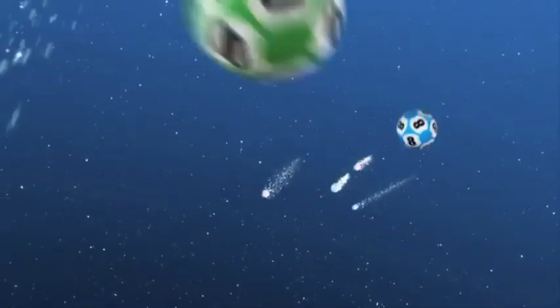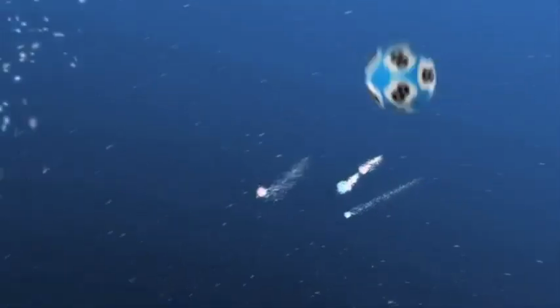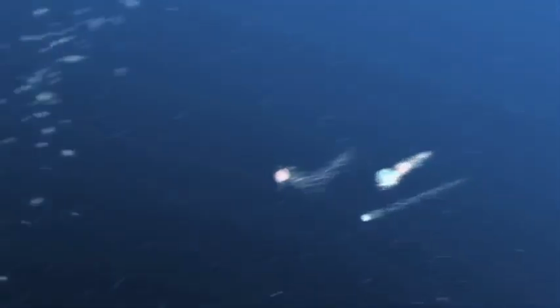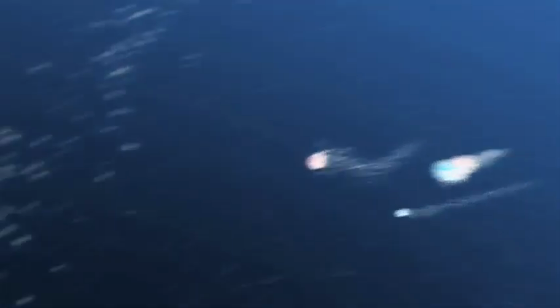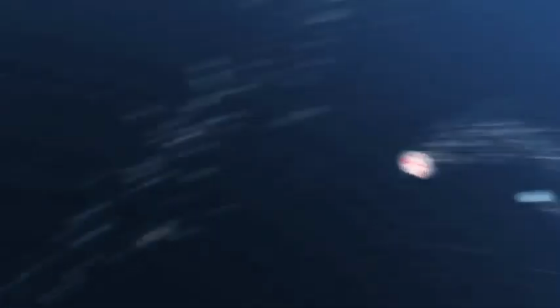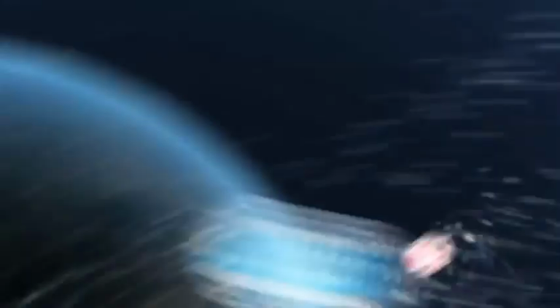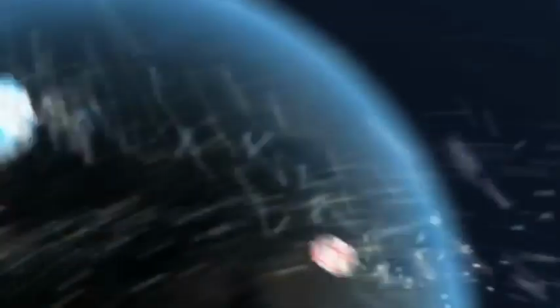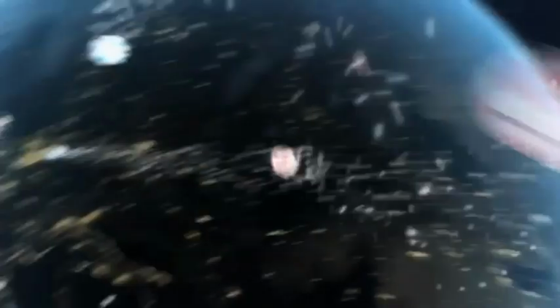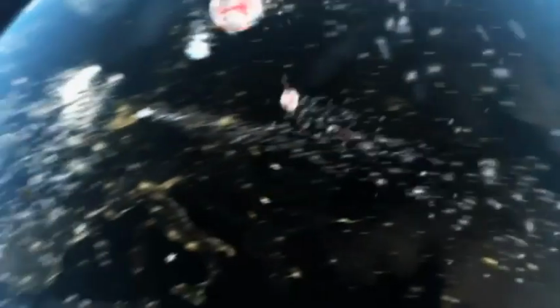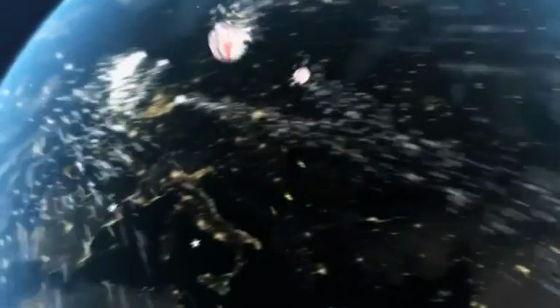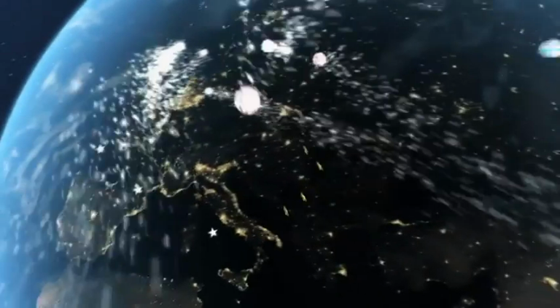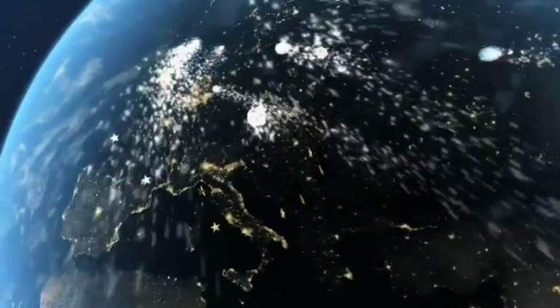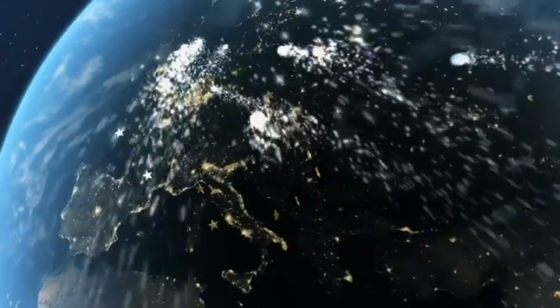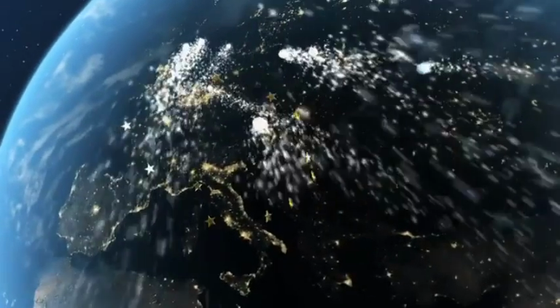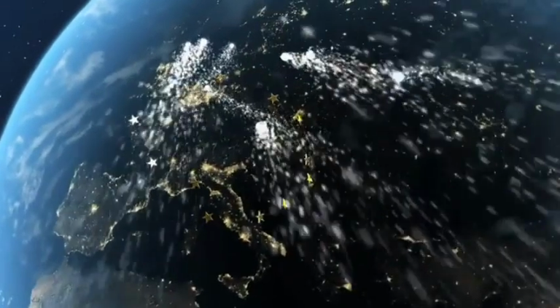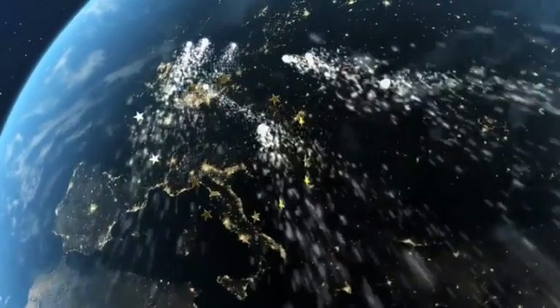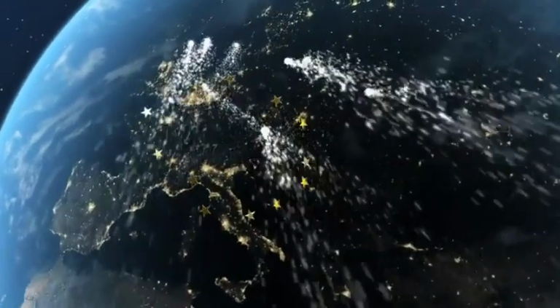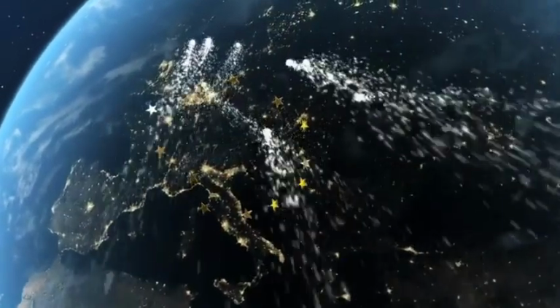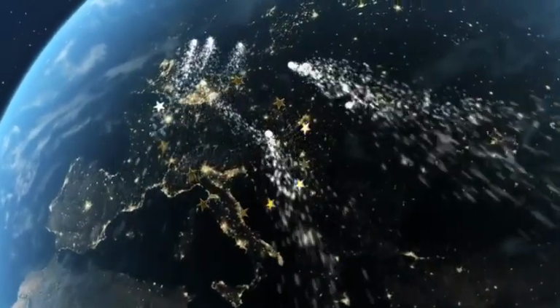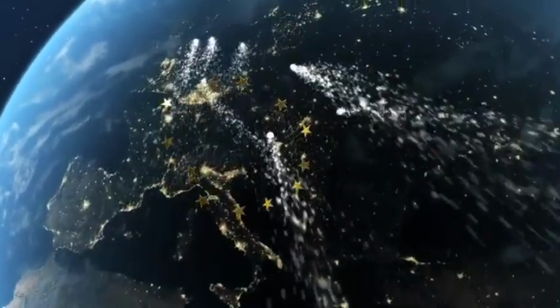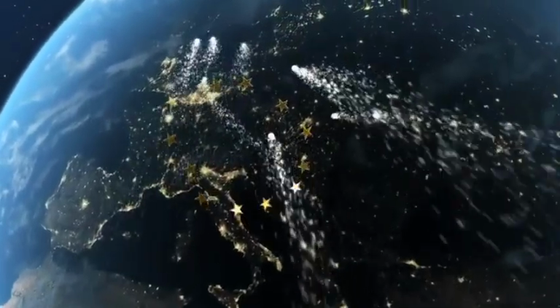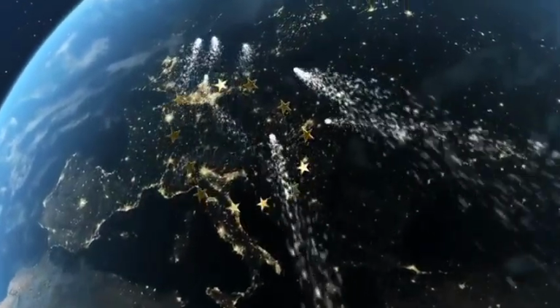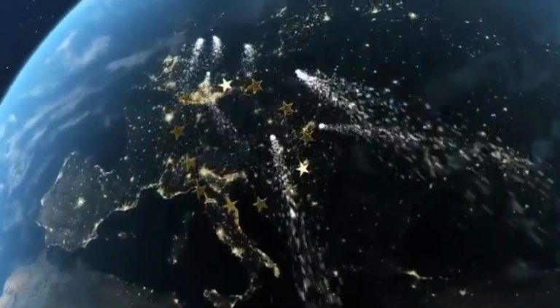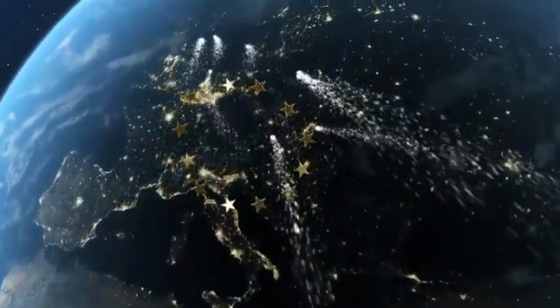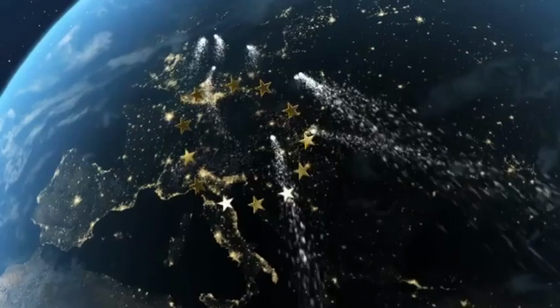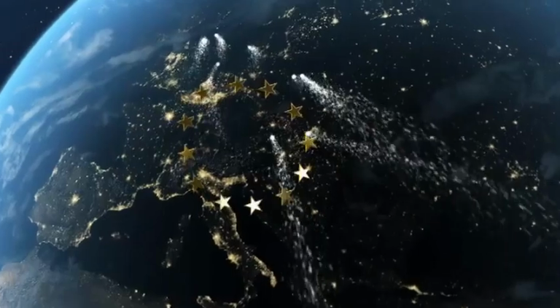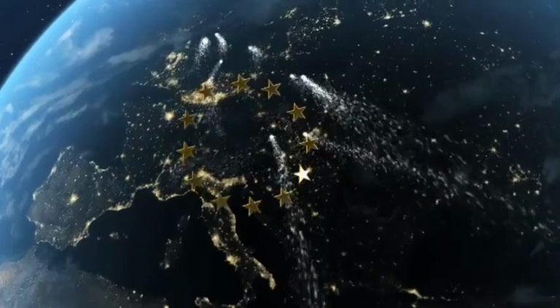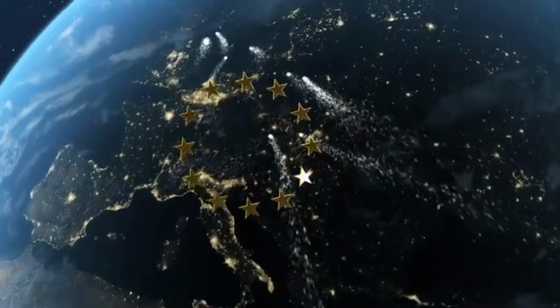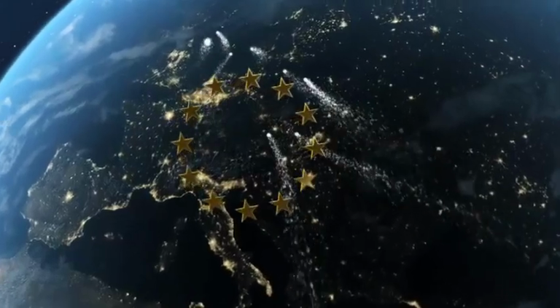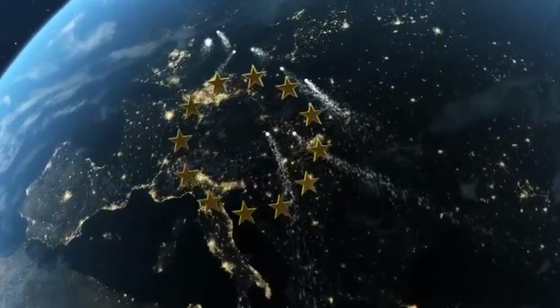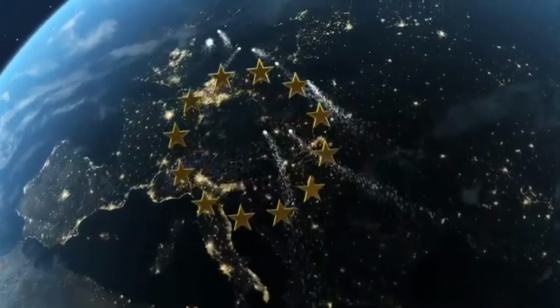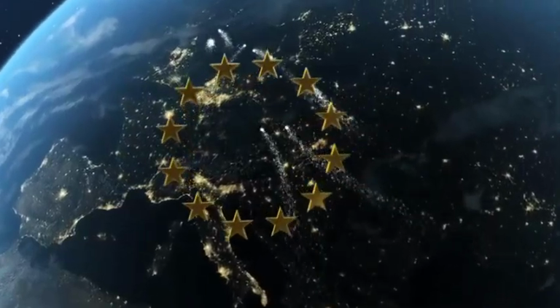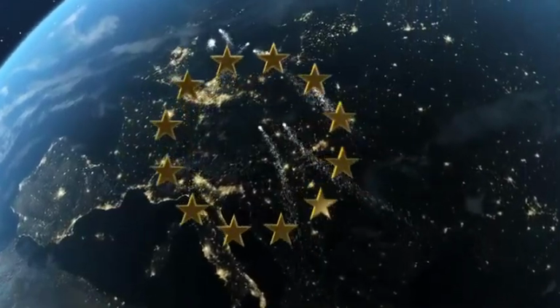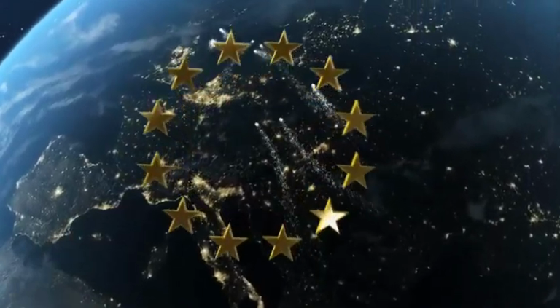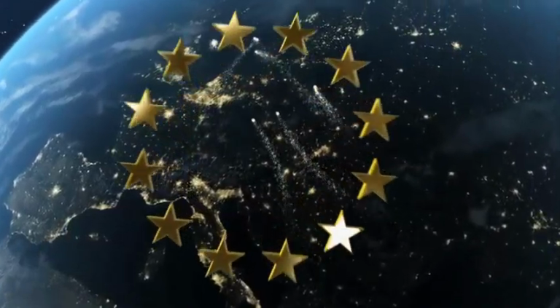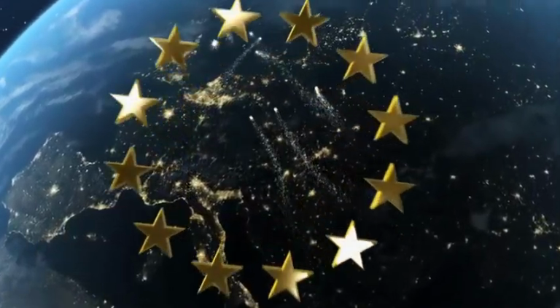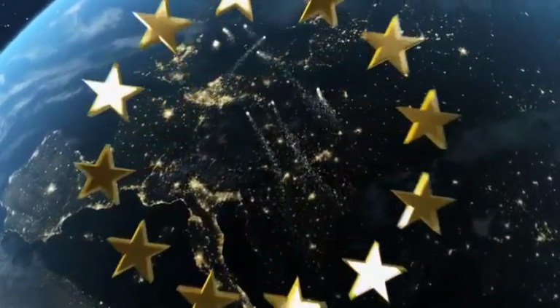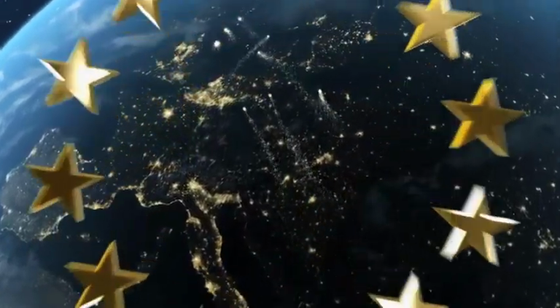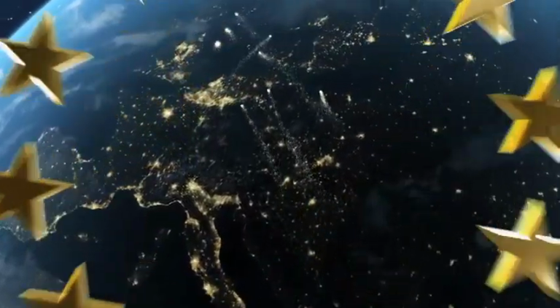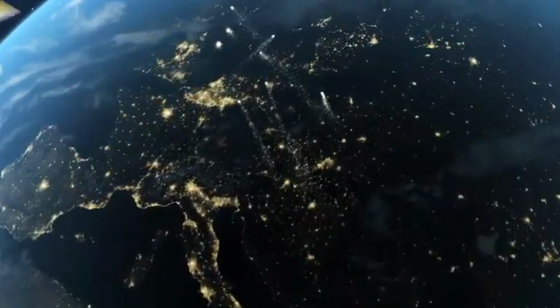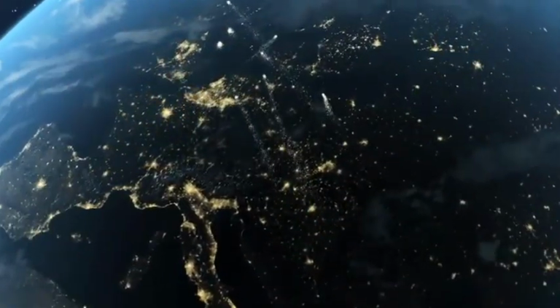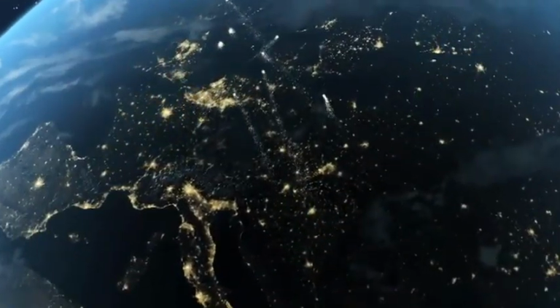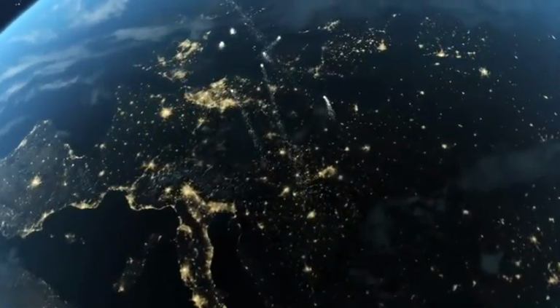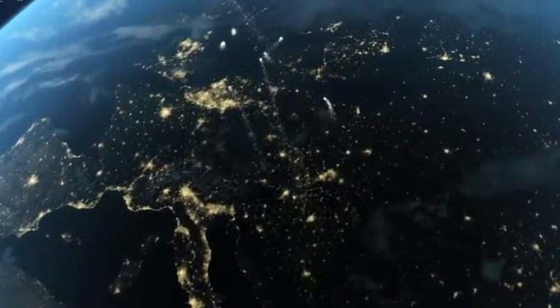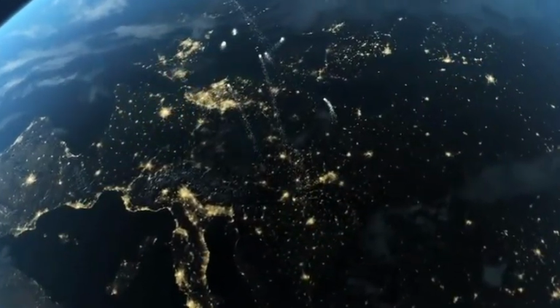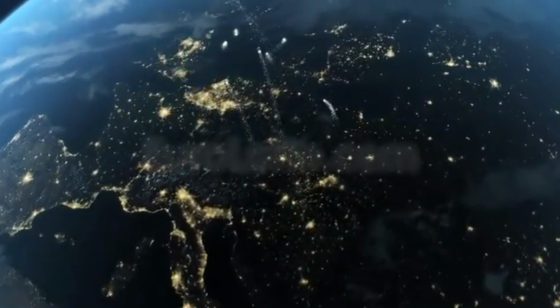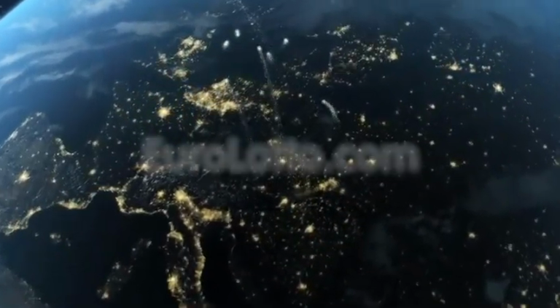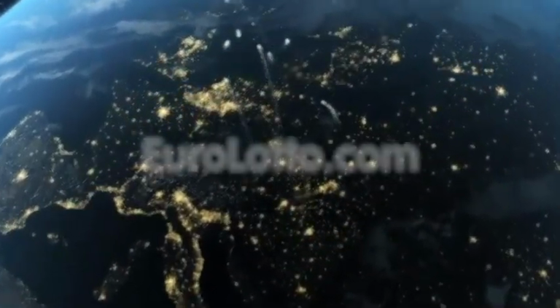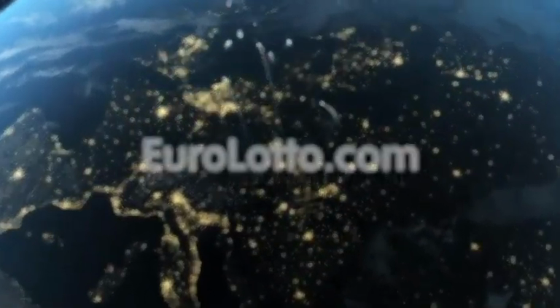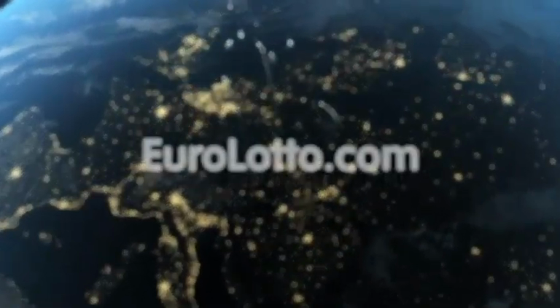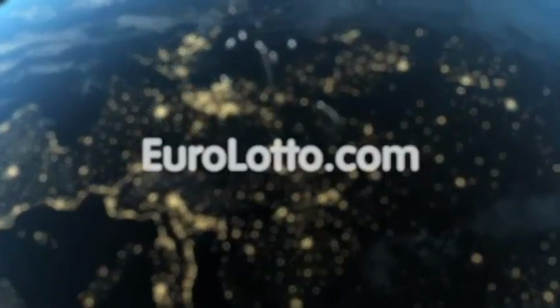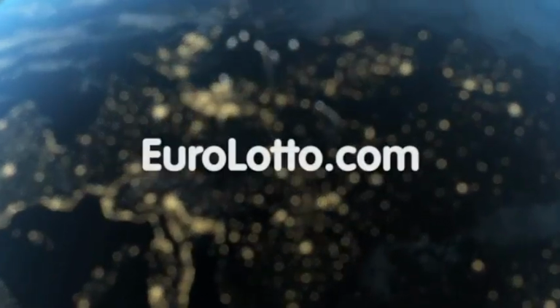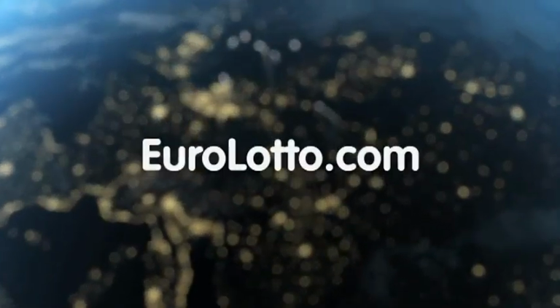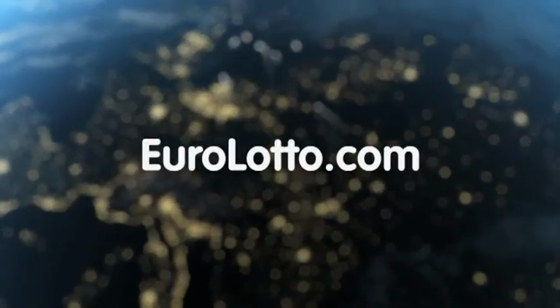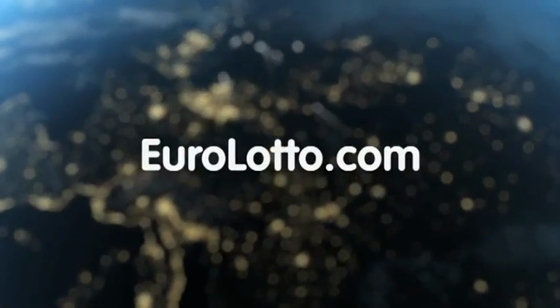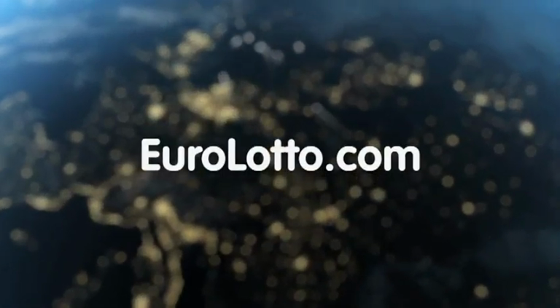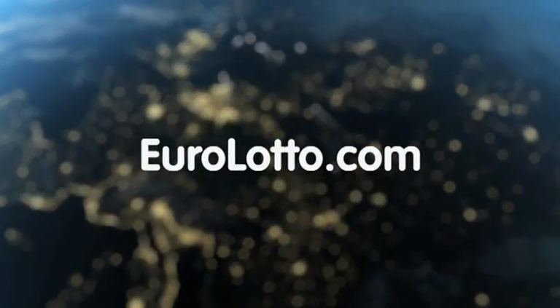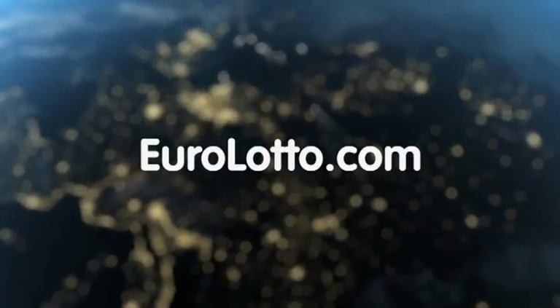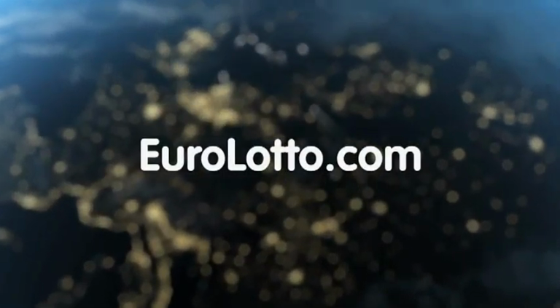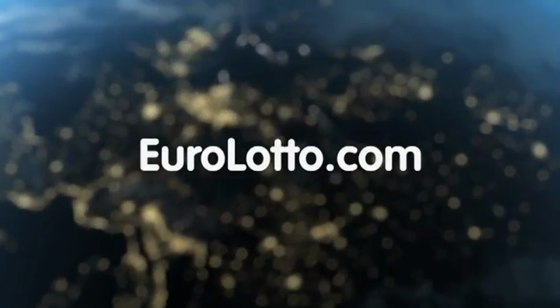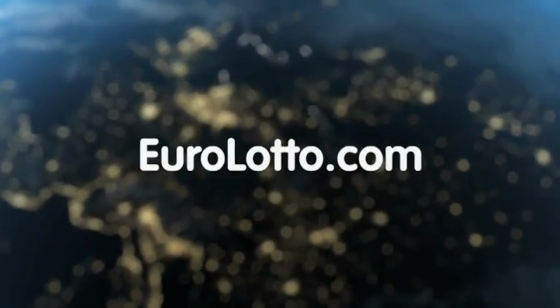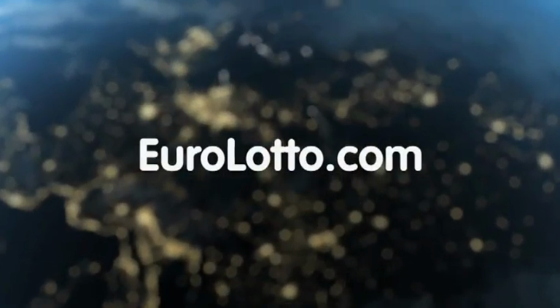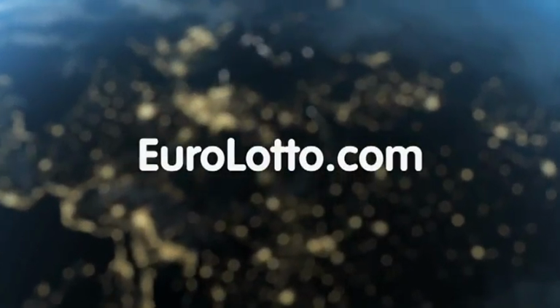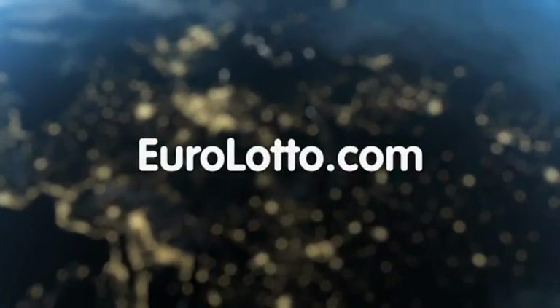That's all from EuroLotto today. Have a lovely evening and we hope to see you all again tomorrow. Same time, same place.